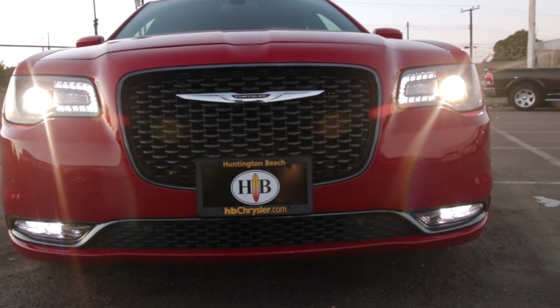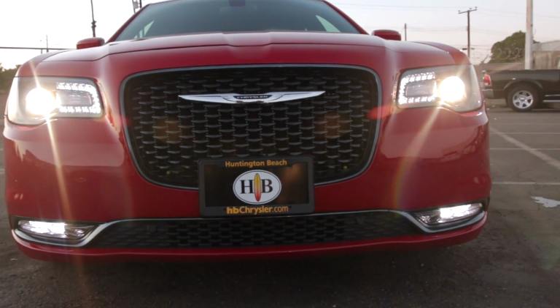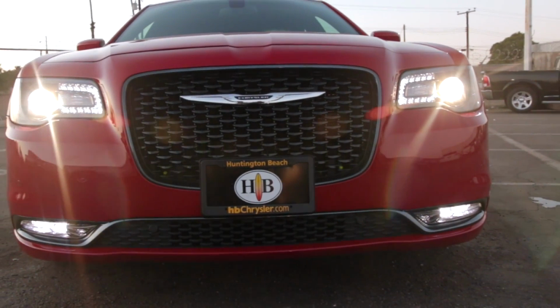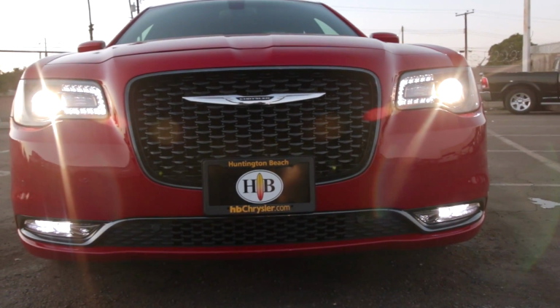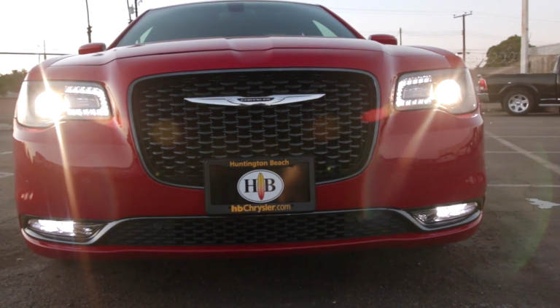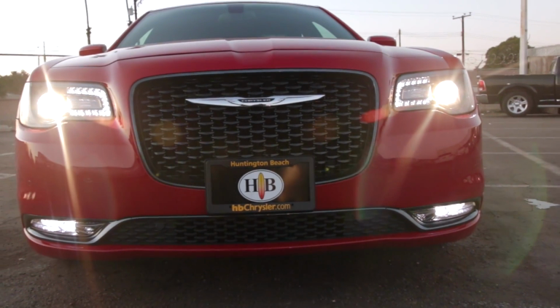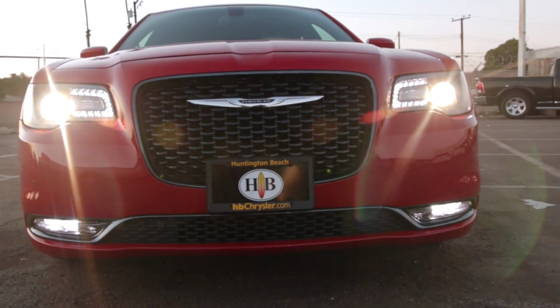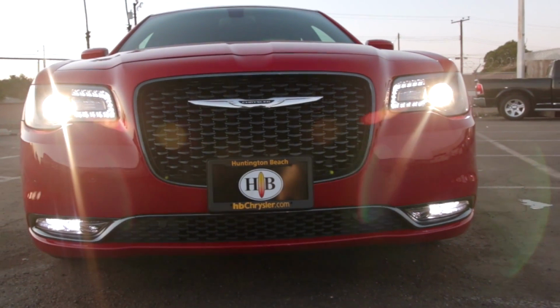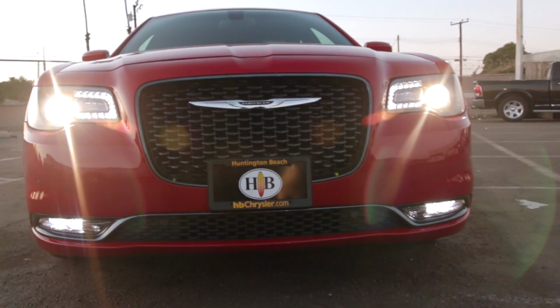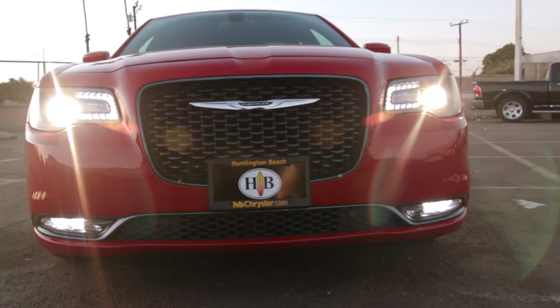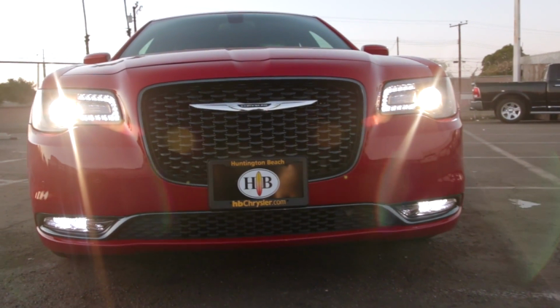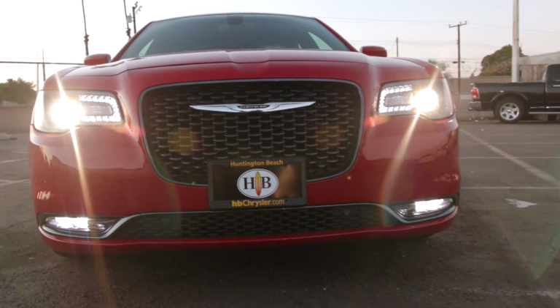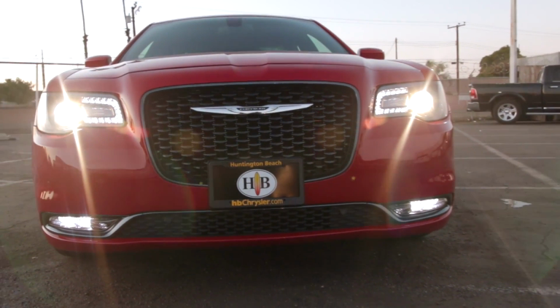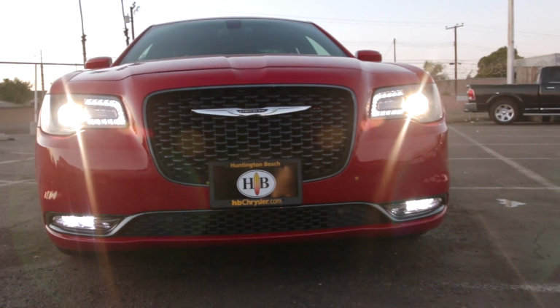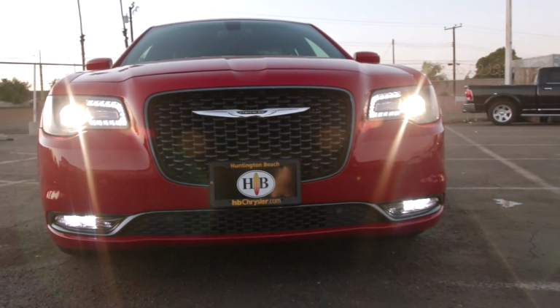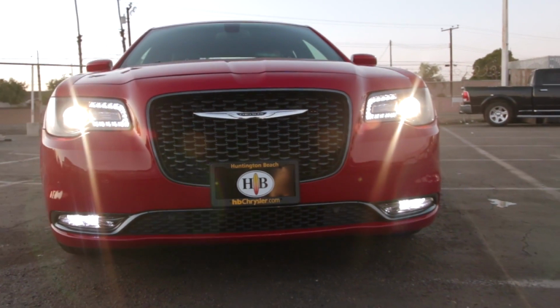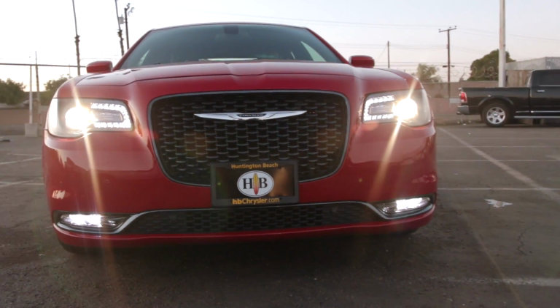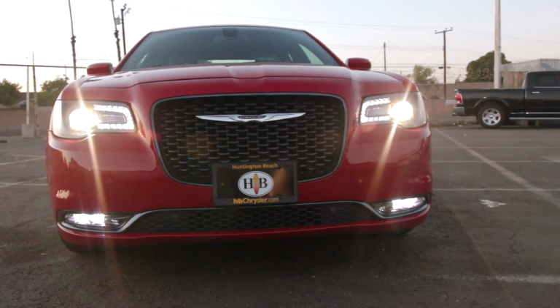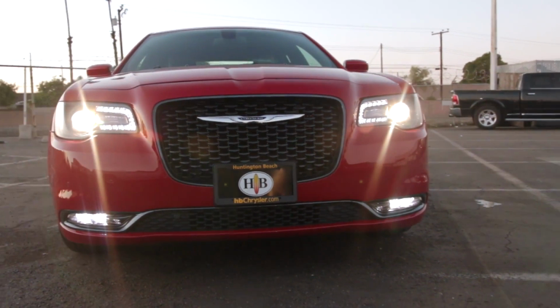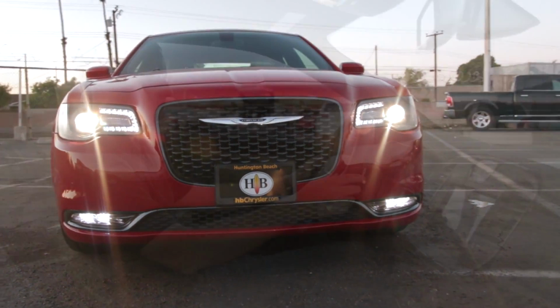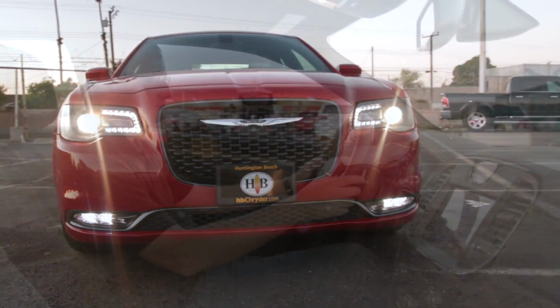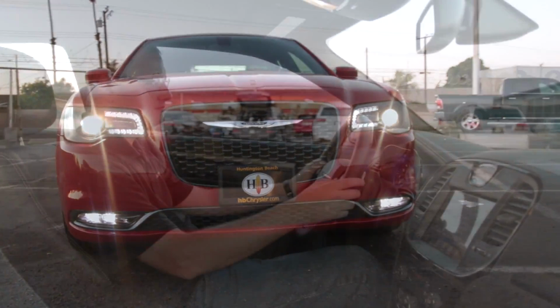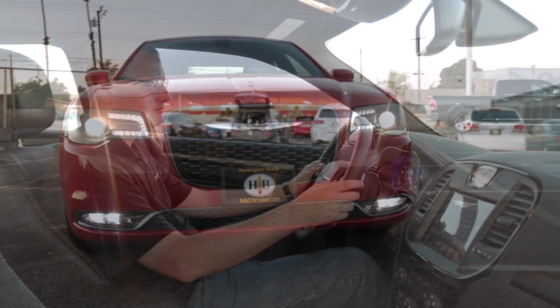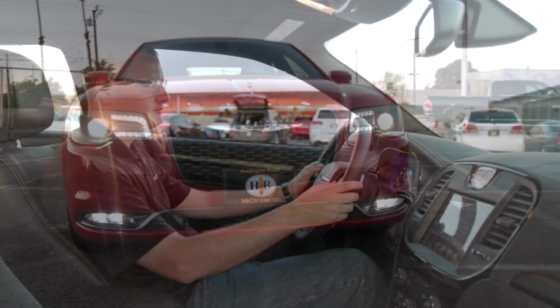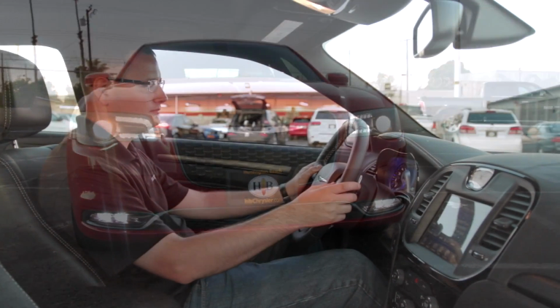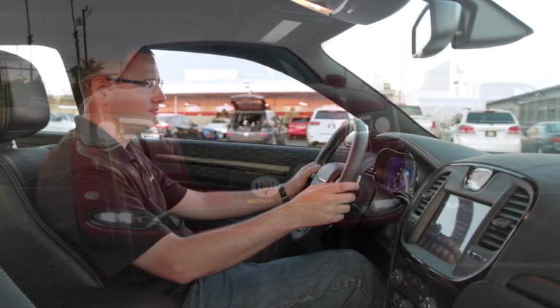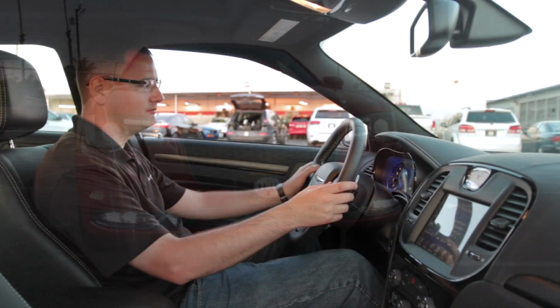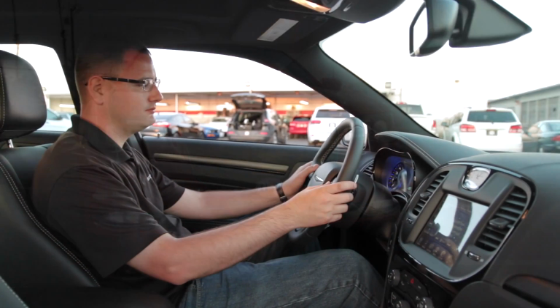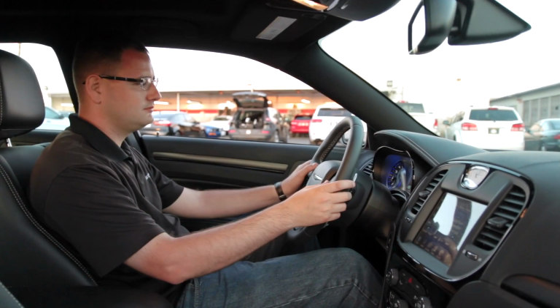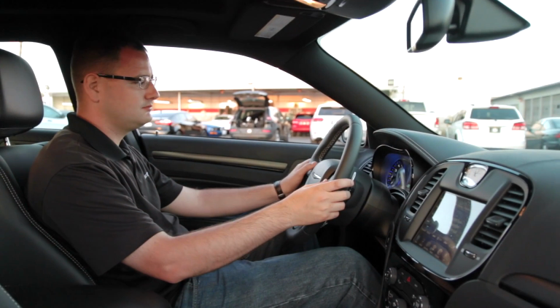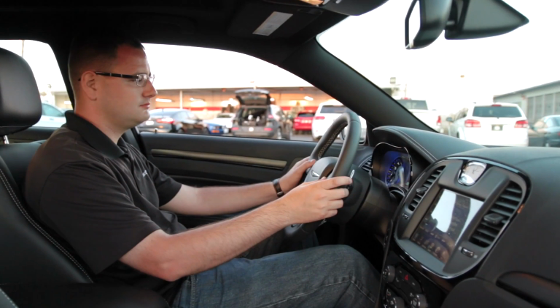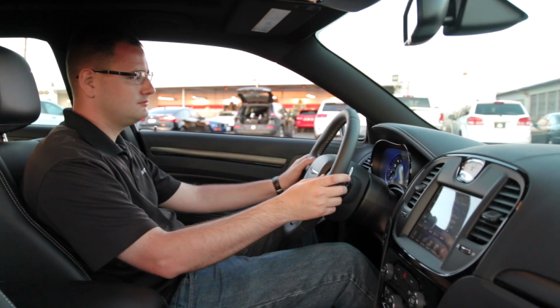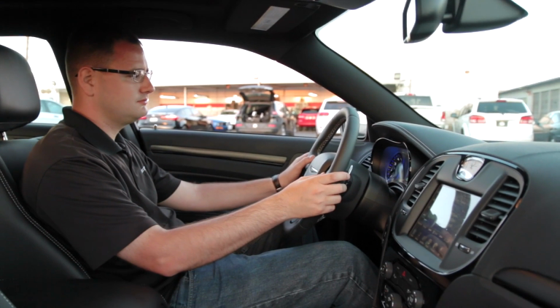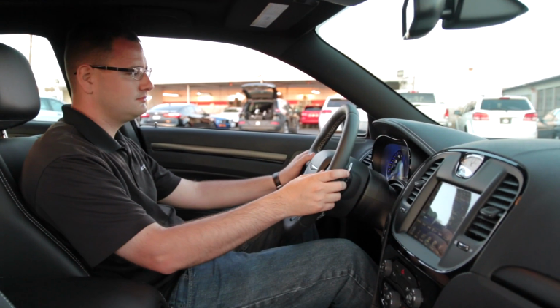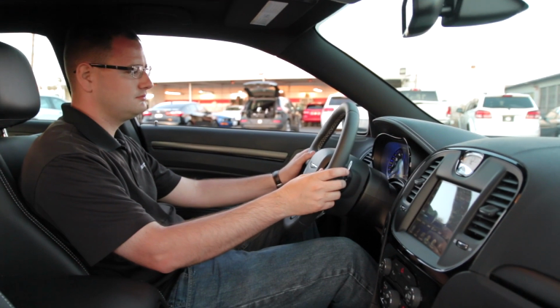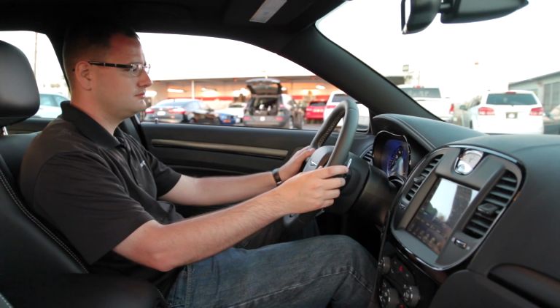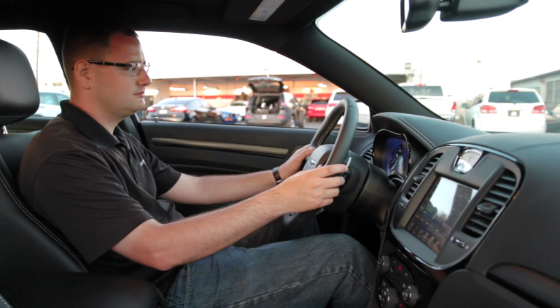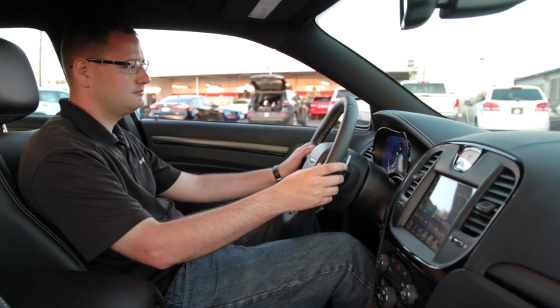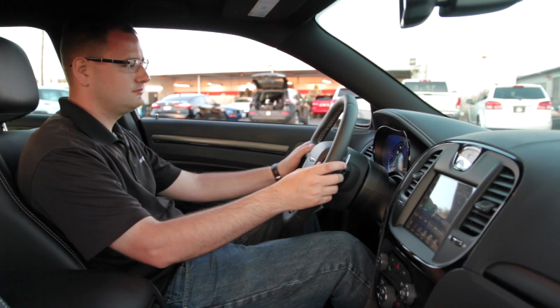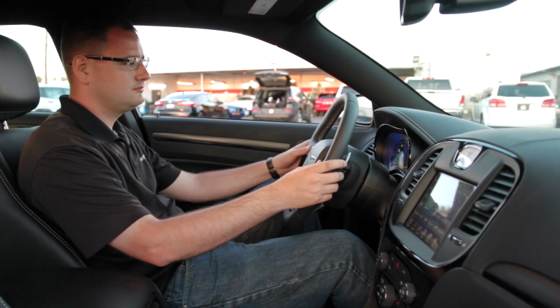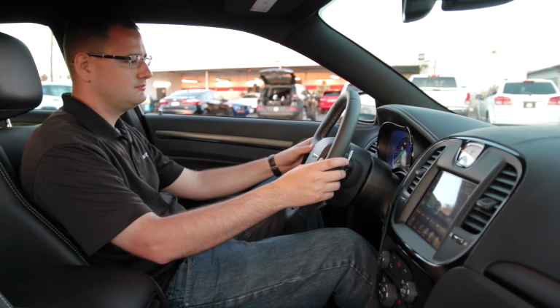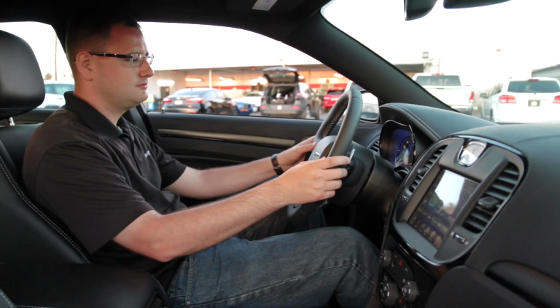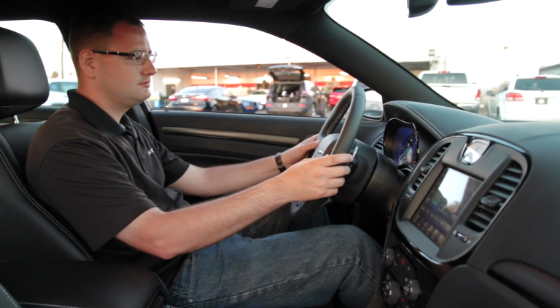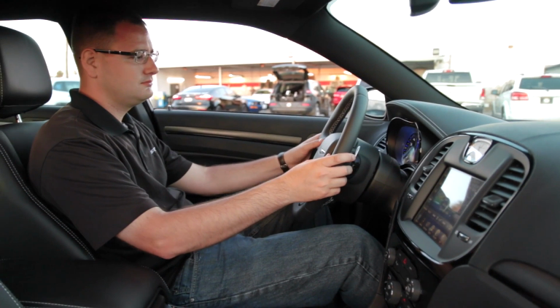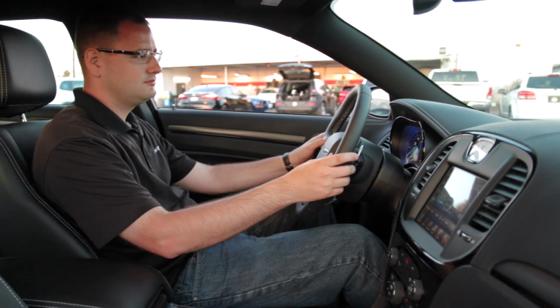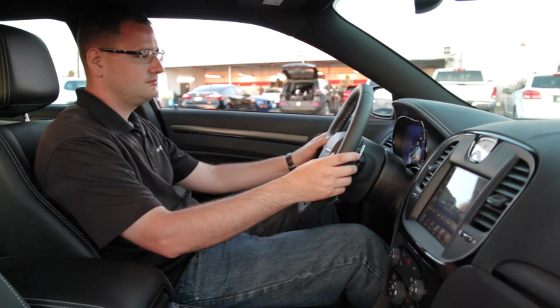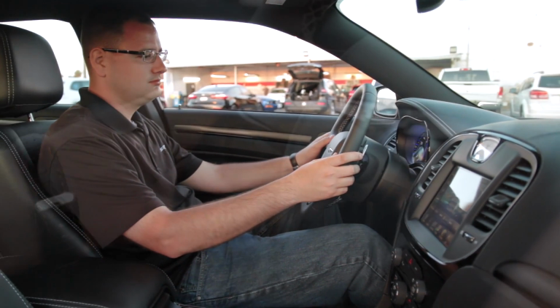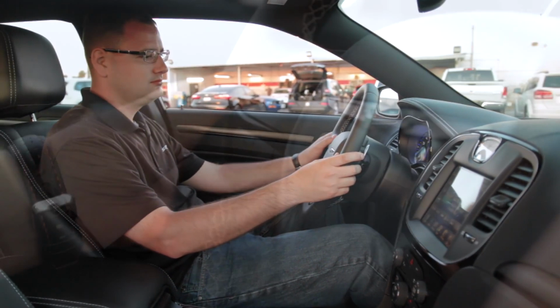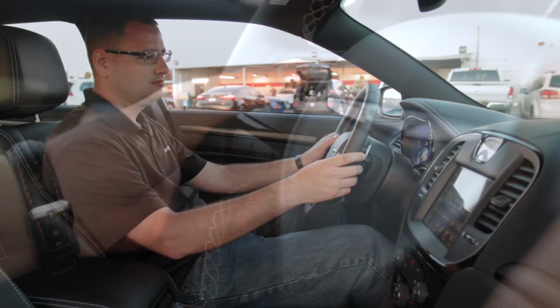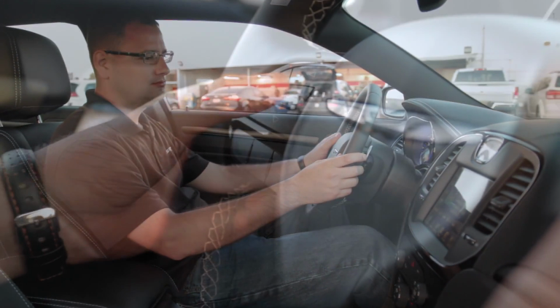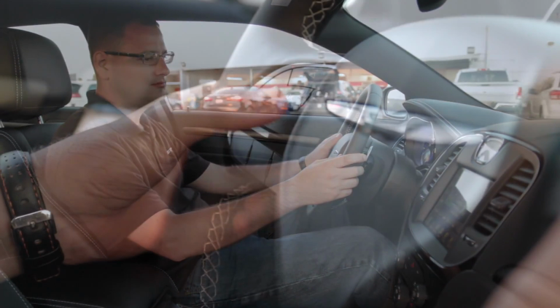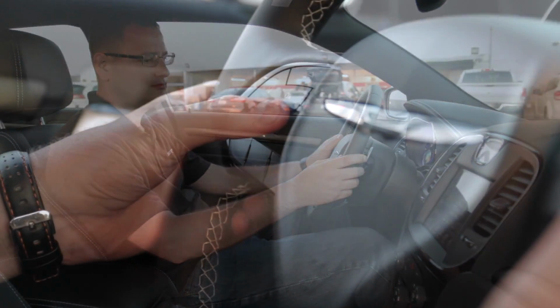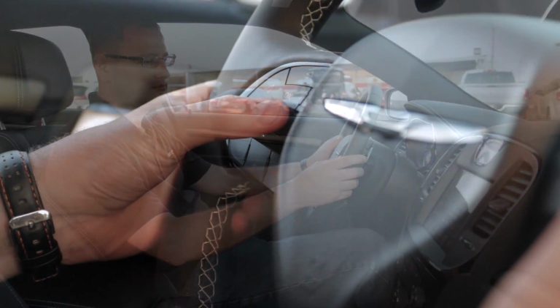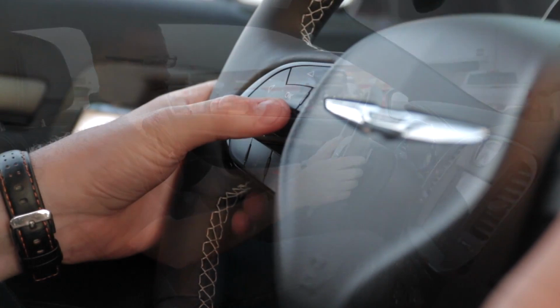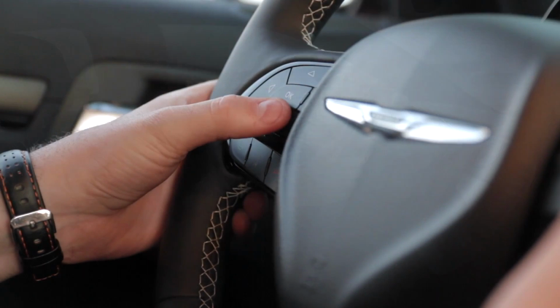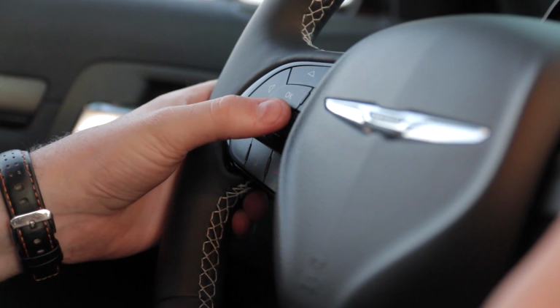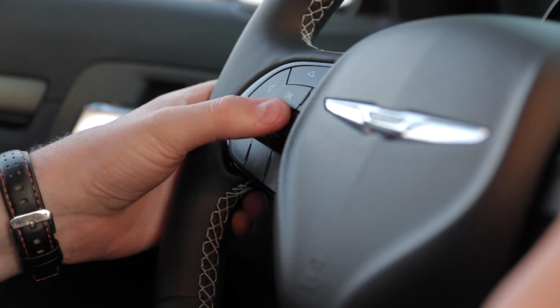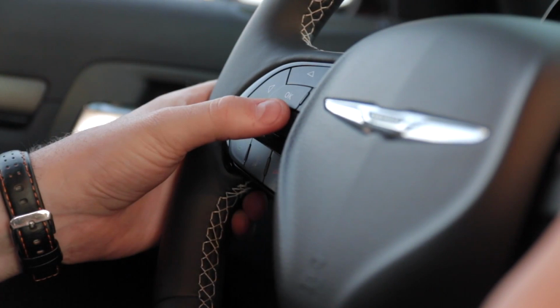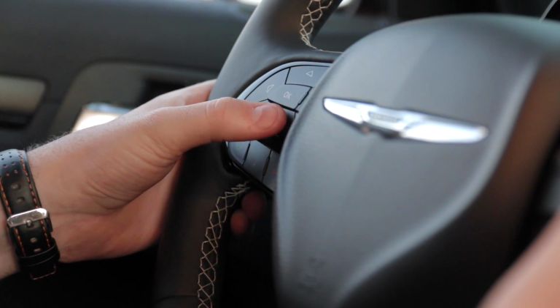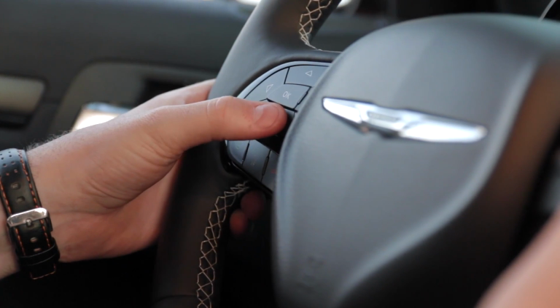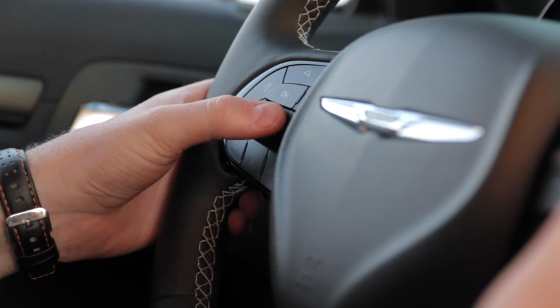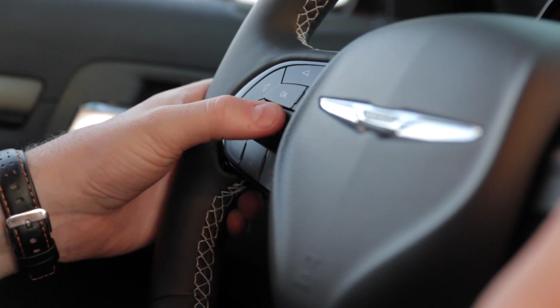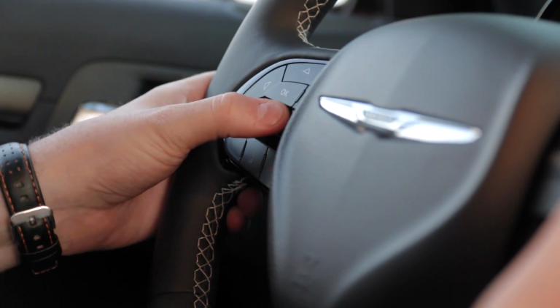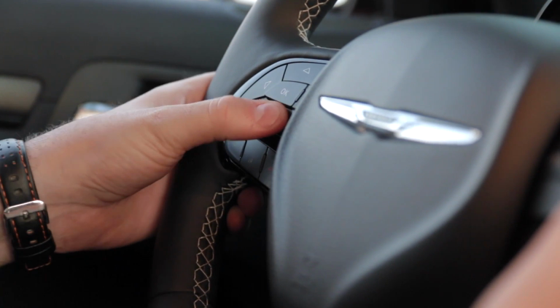This is the 300S, which replaces the original chrome with black trim, making this vehicle look much more aggressive.